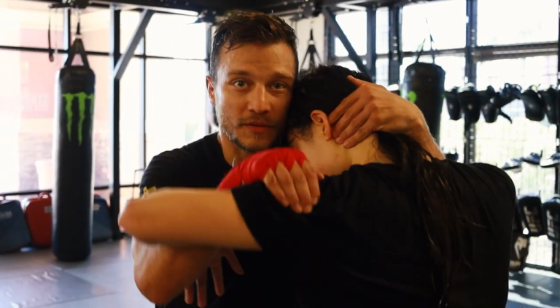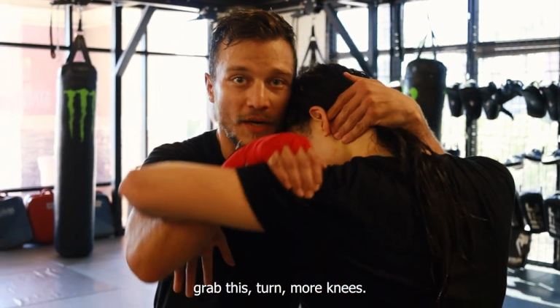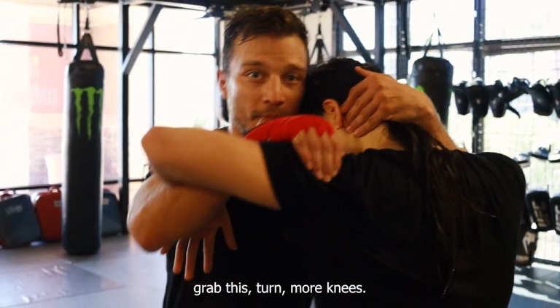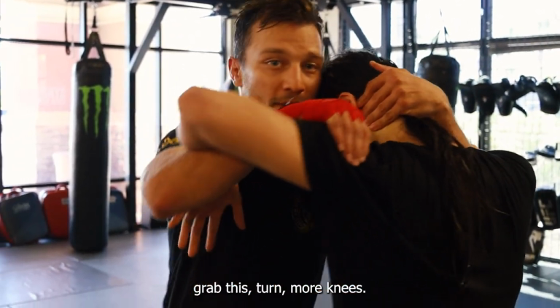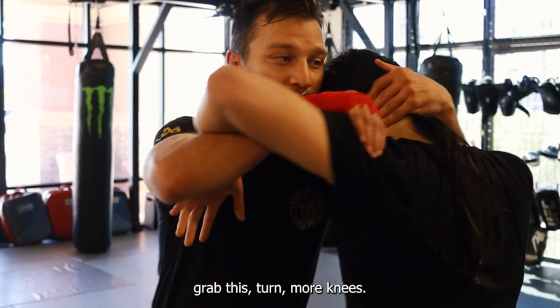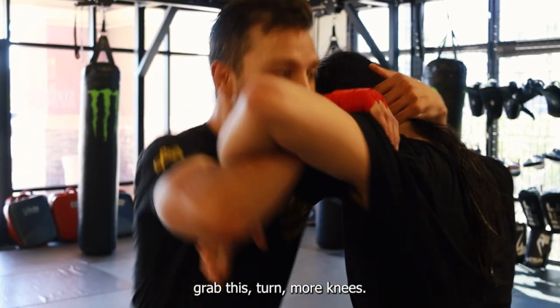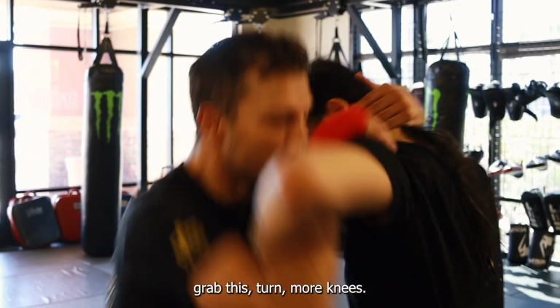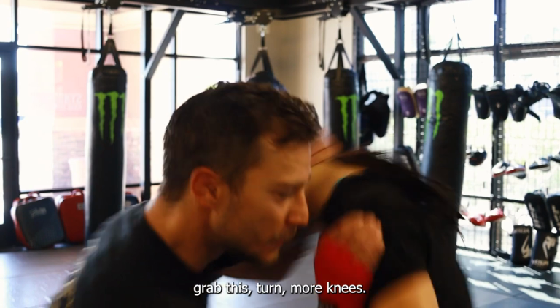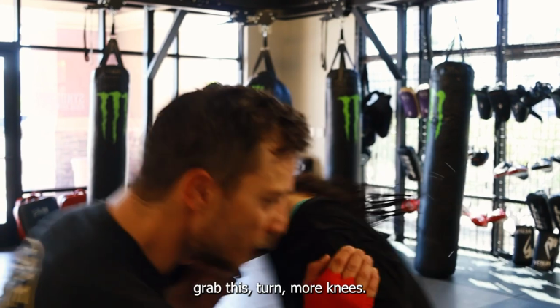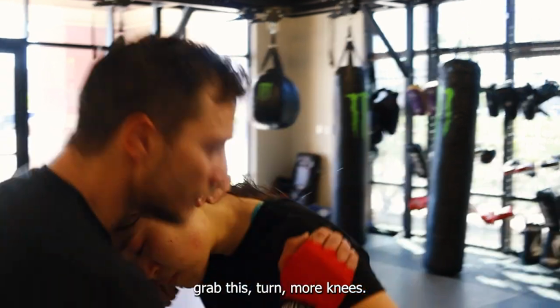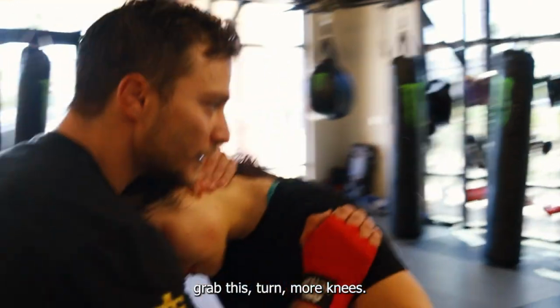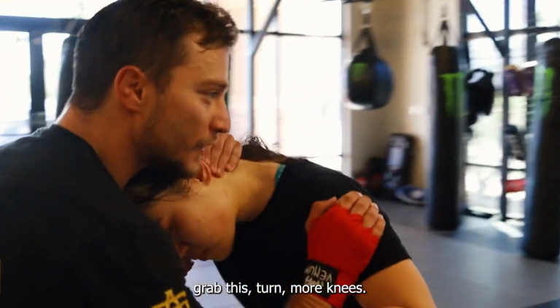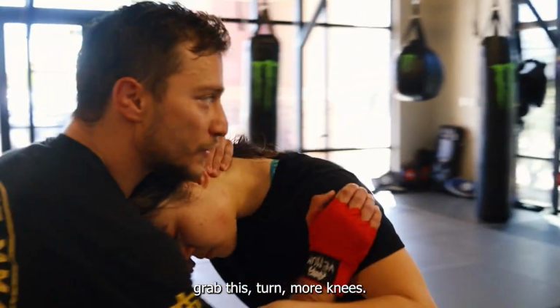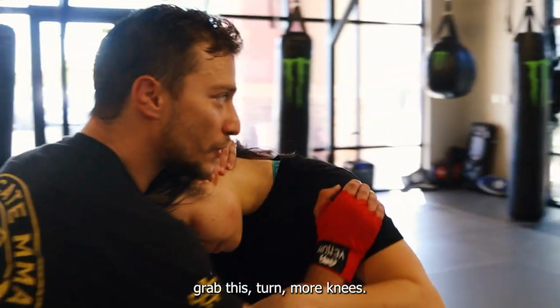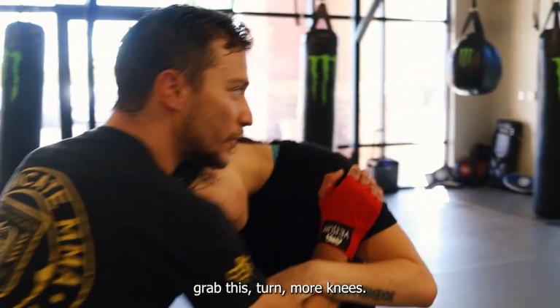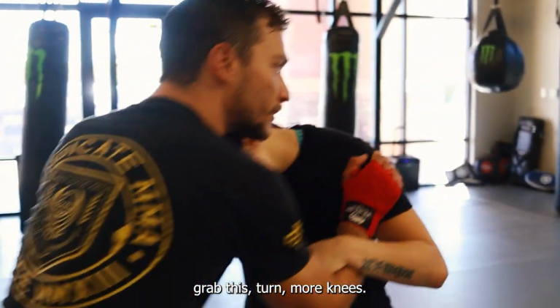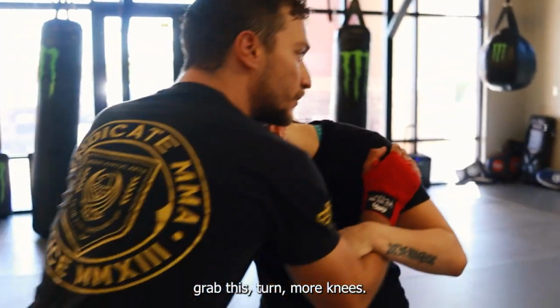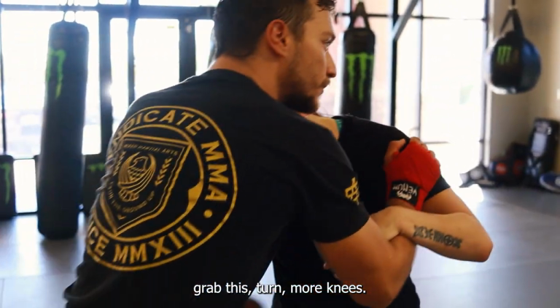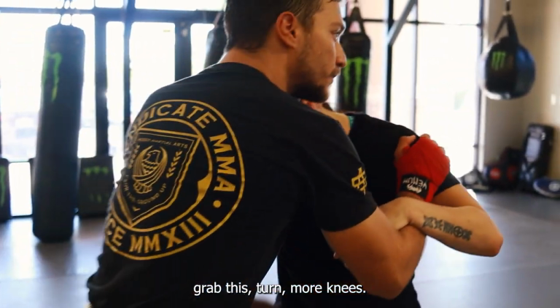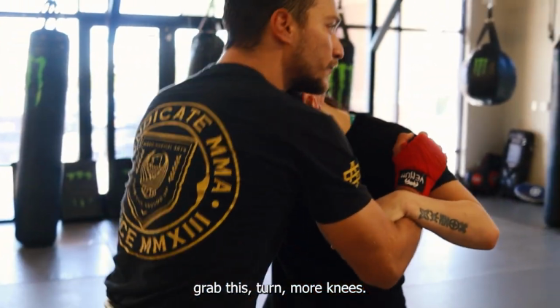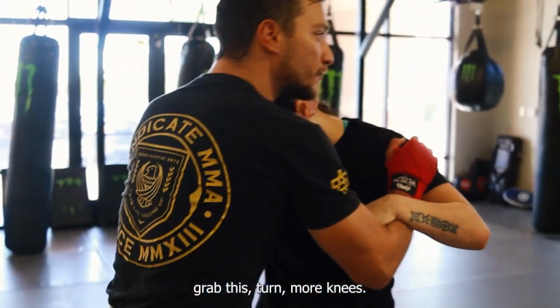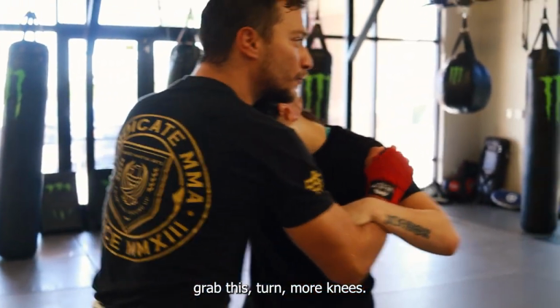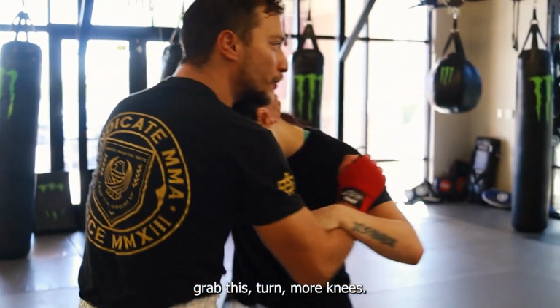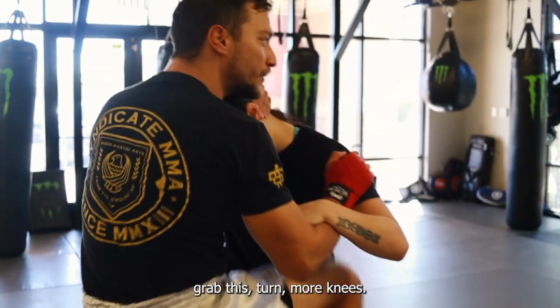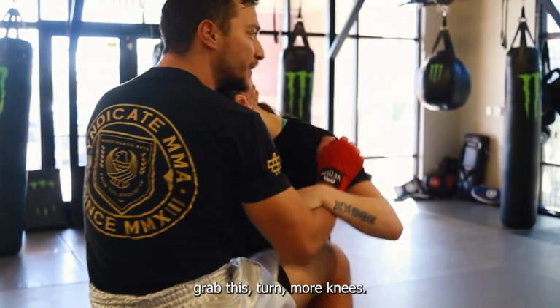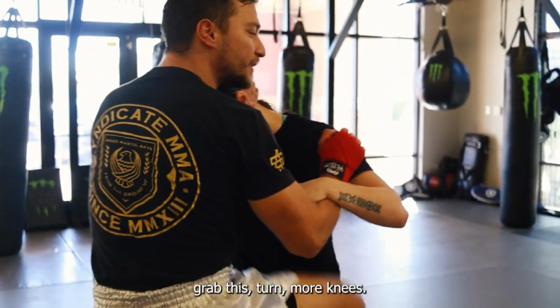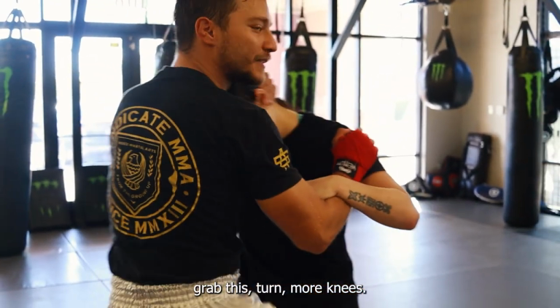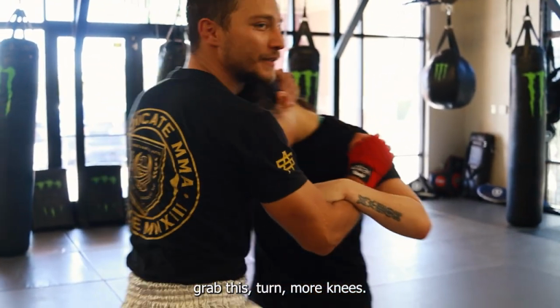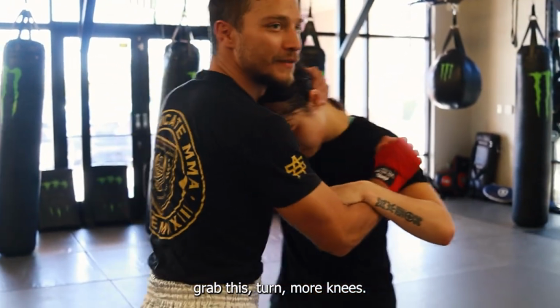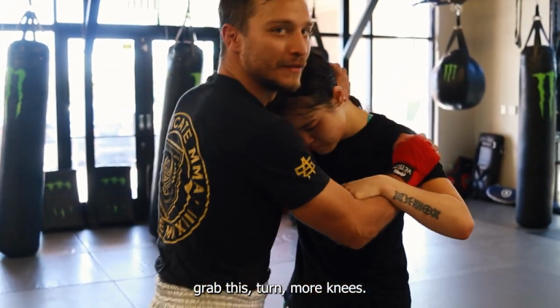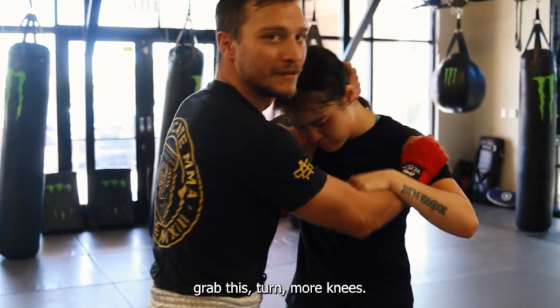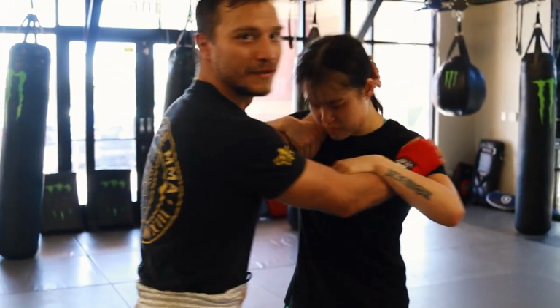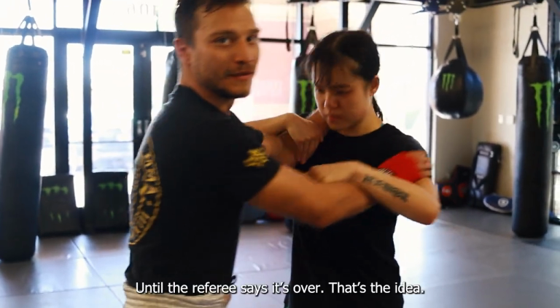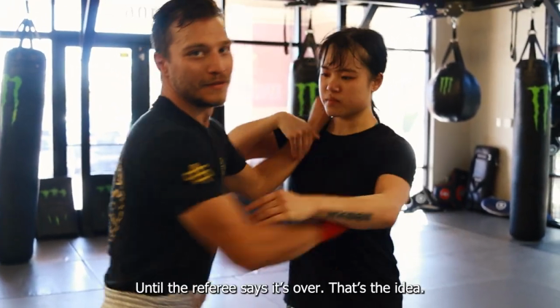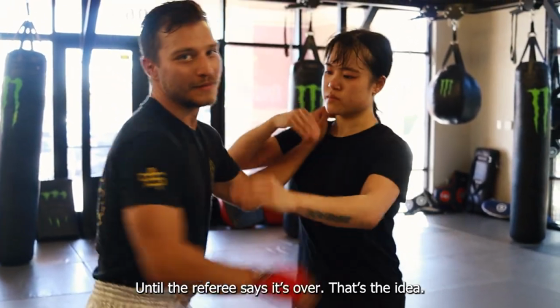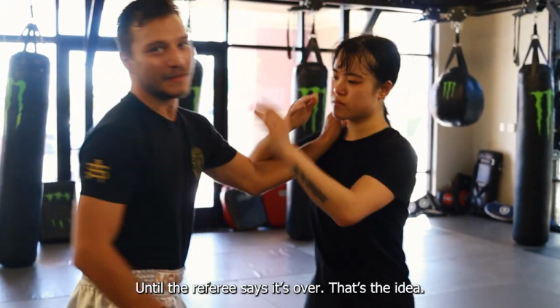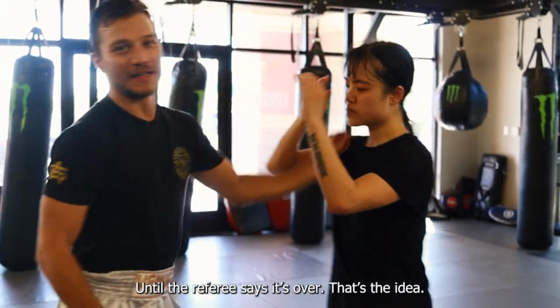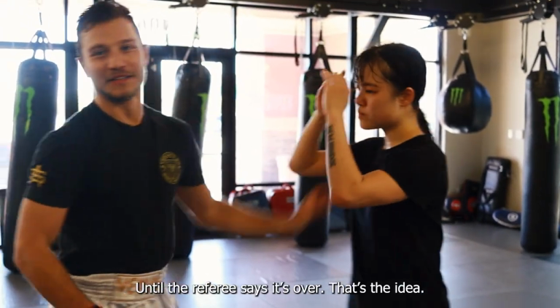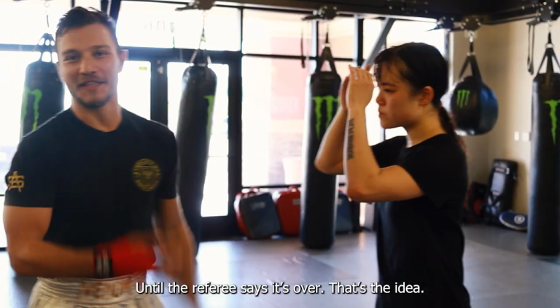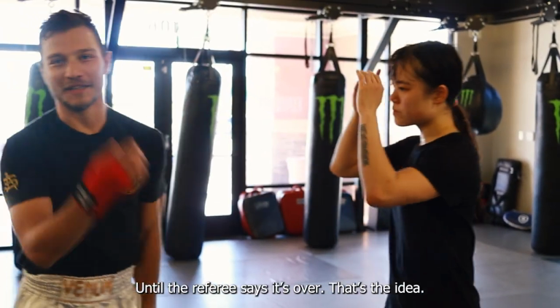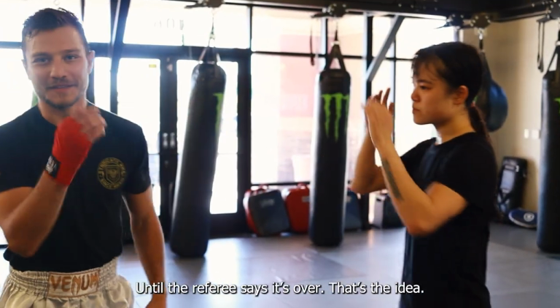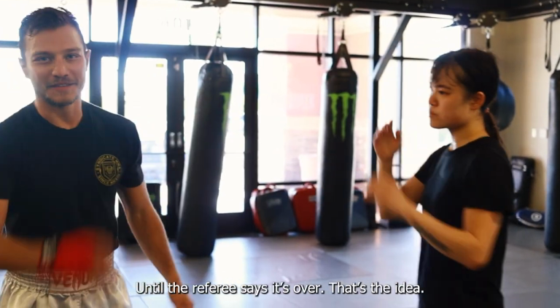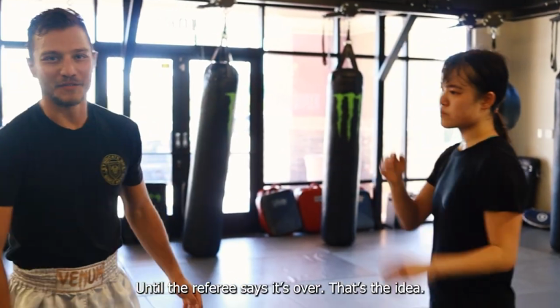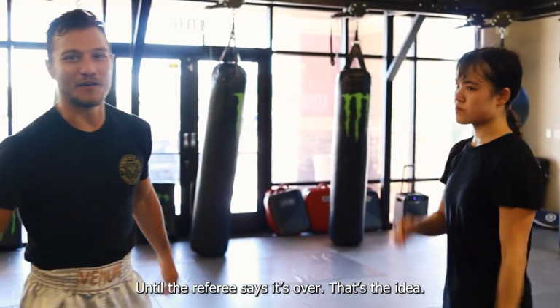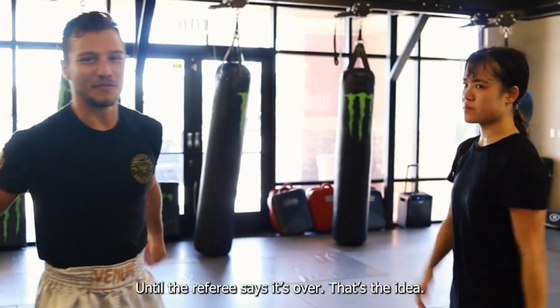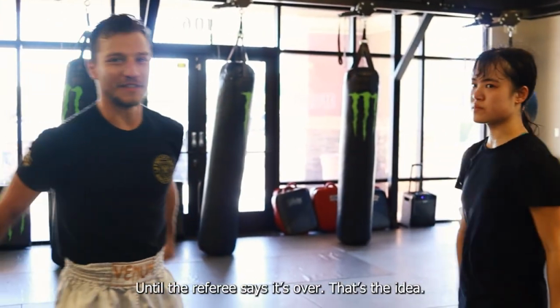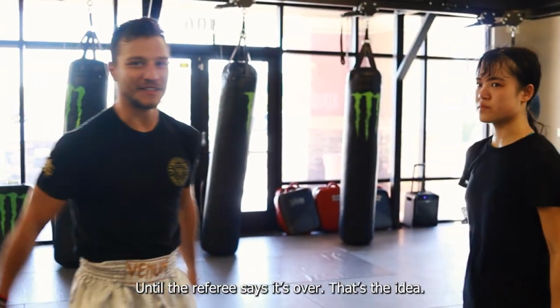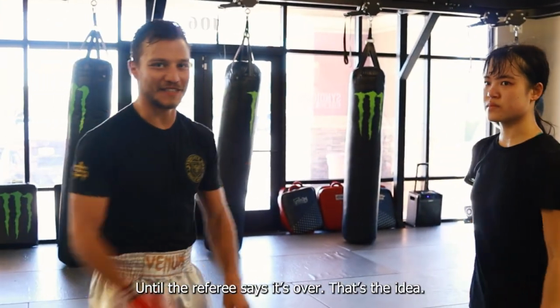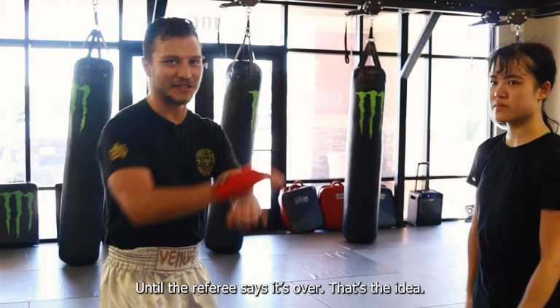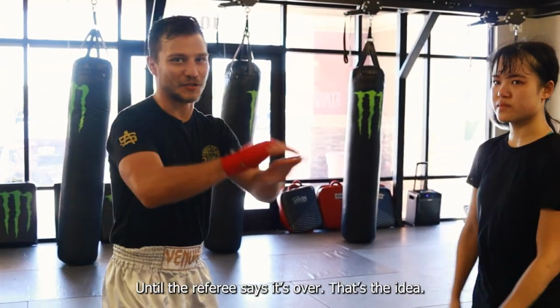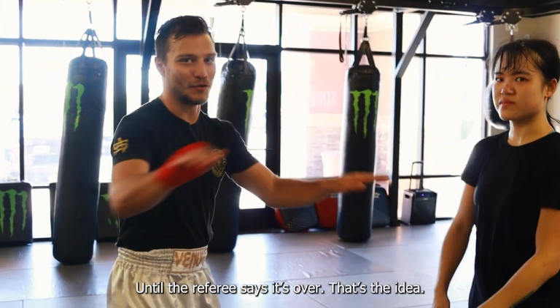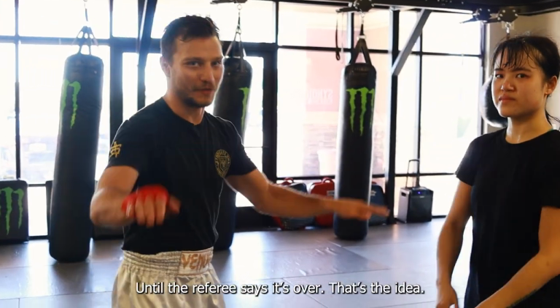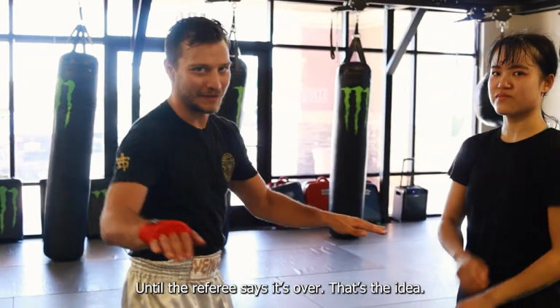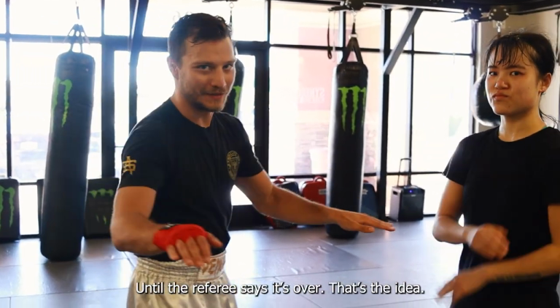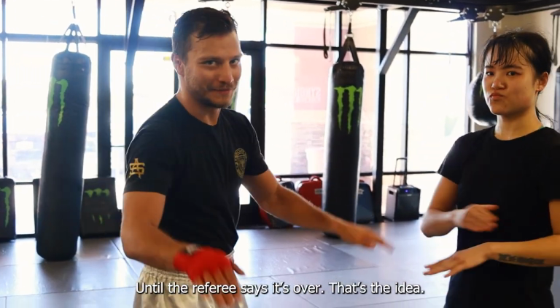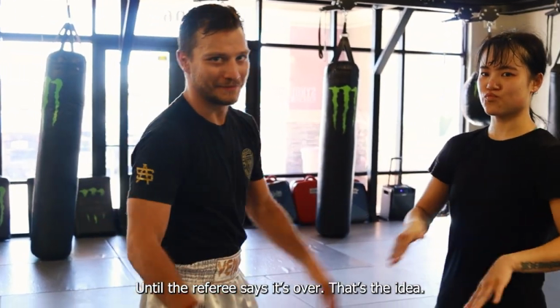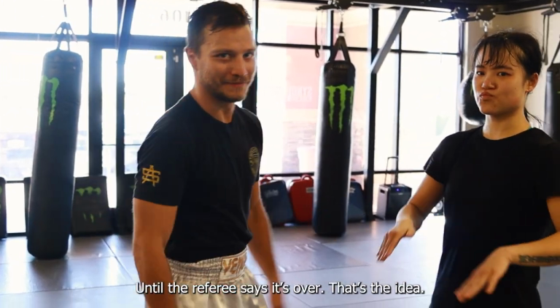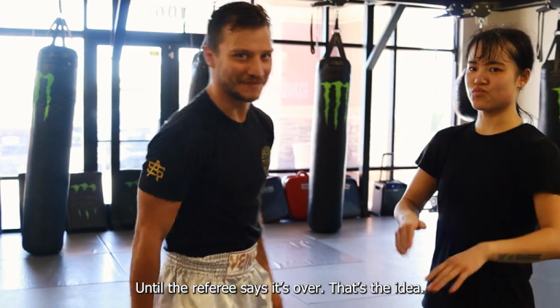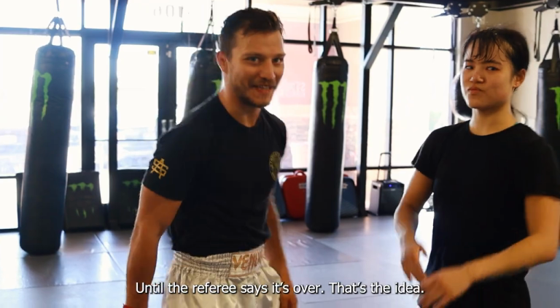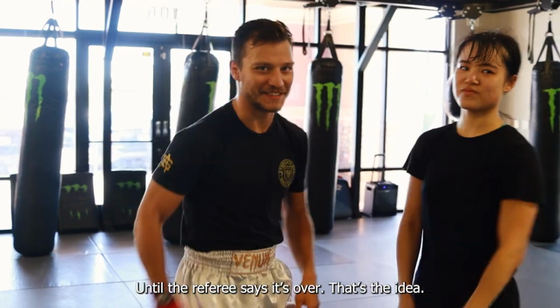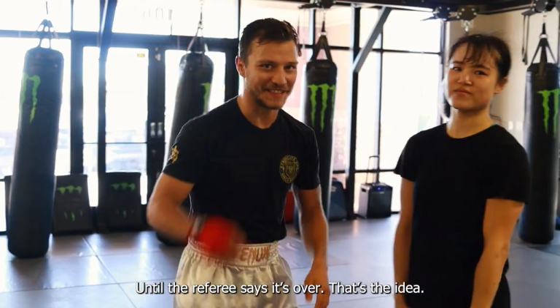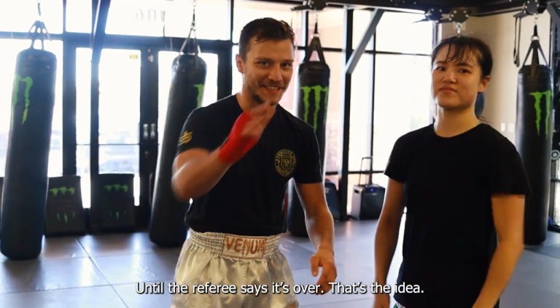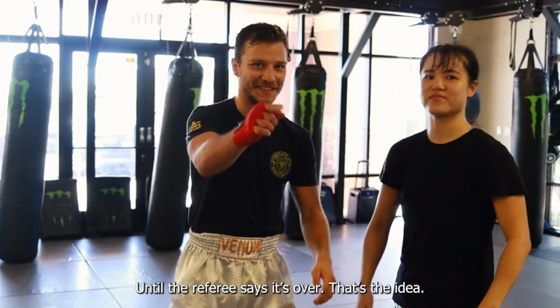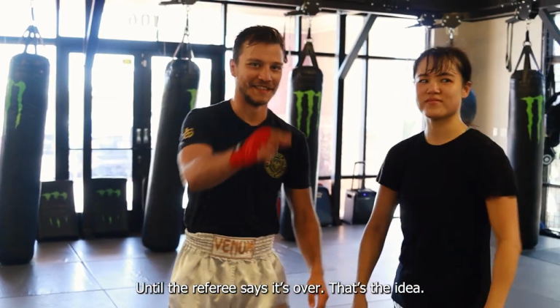Grab this, turn, more knees until the referee says it's on. That's the idea.